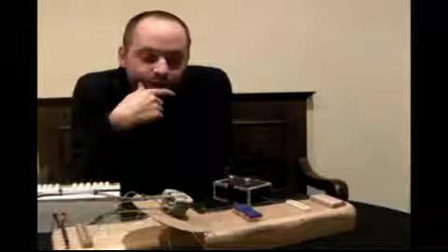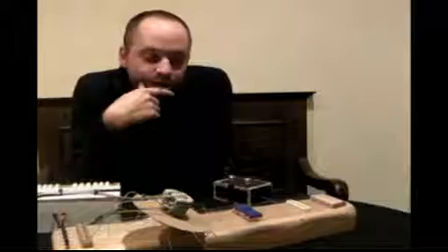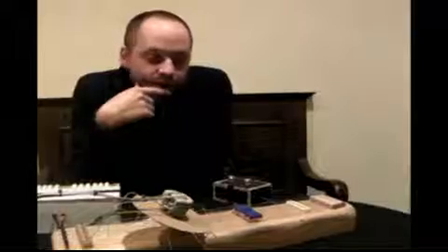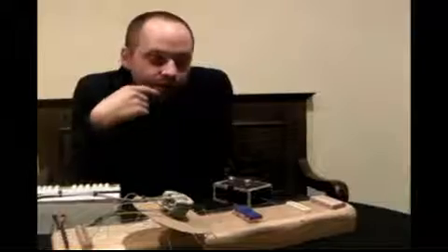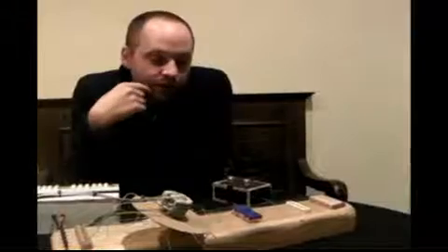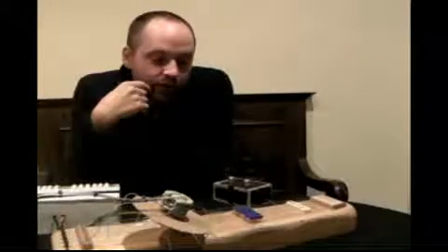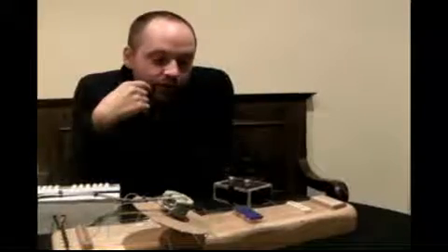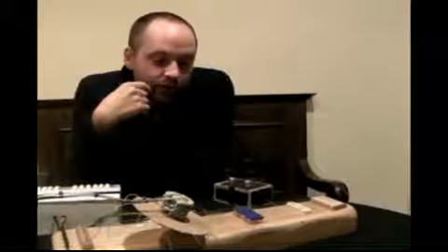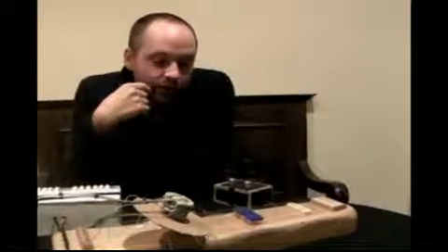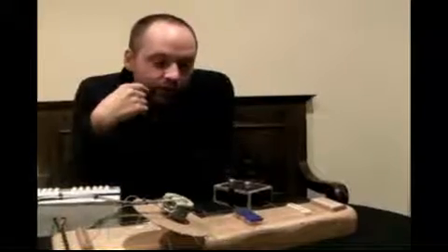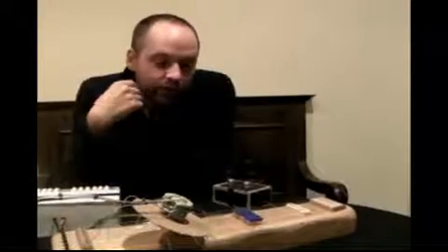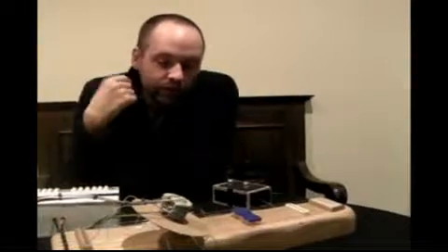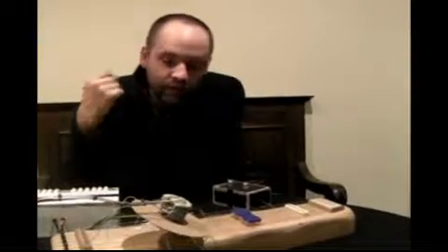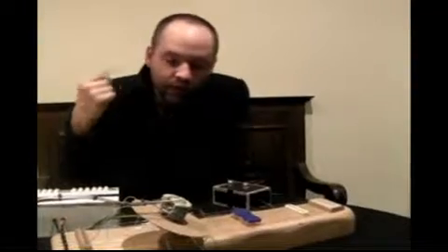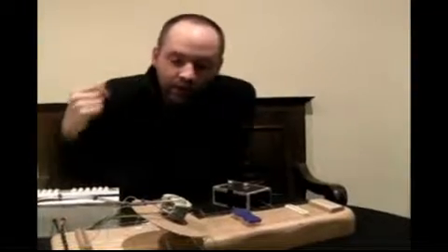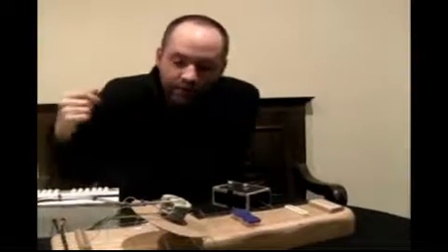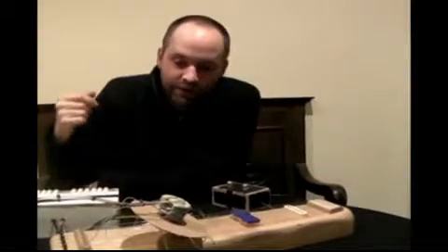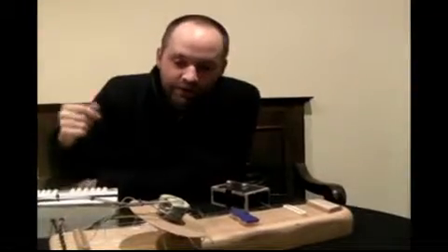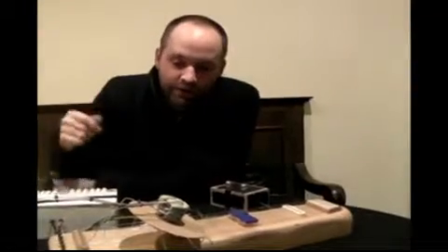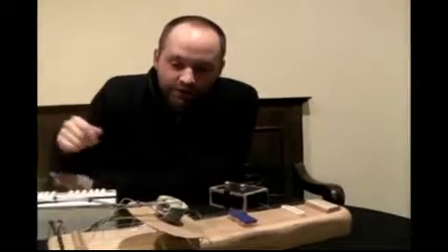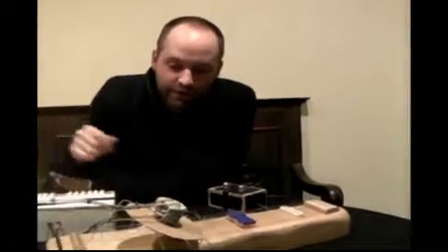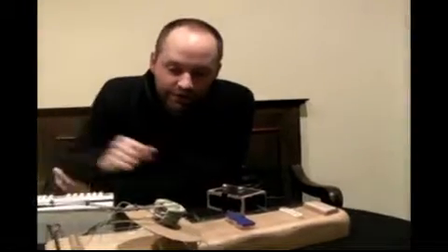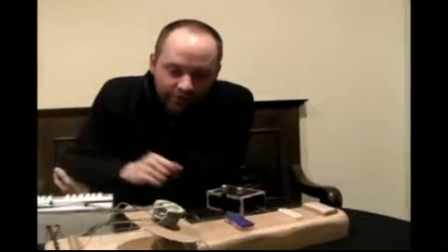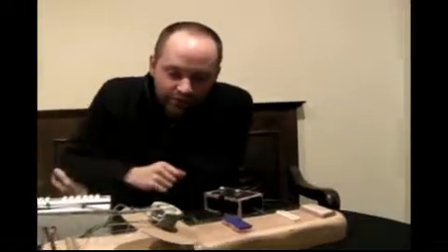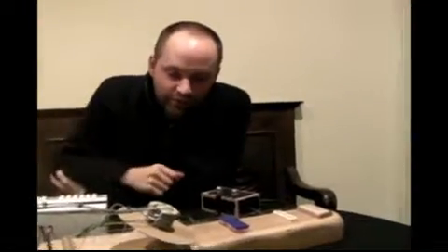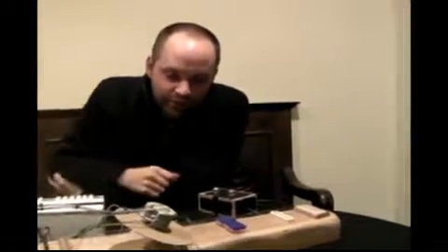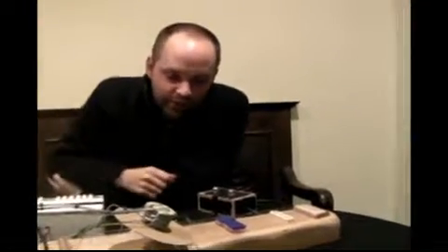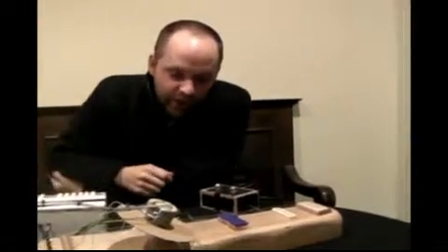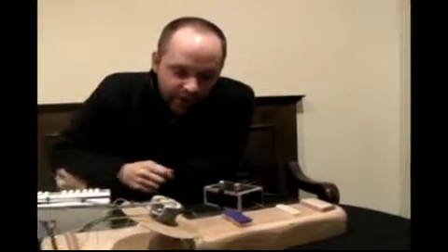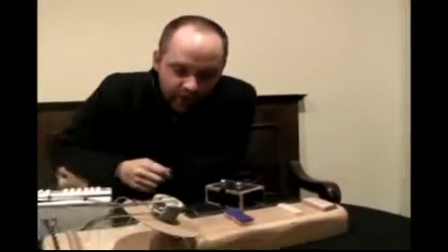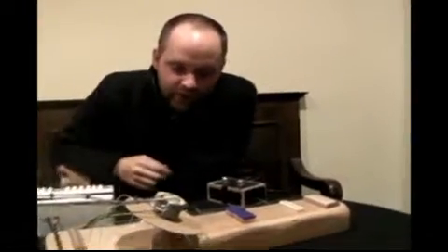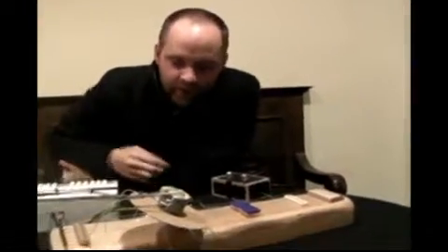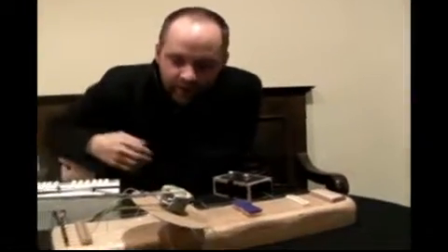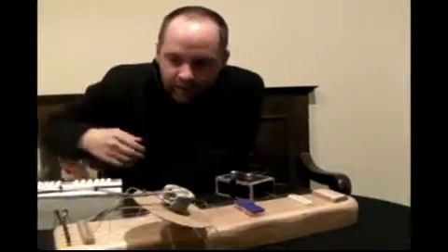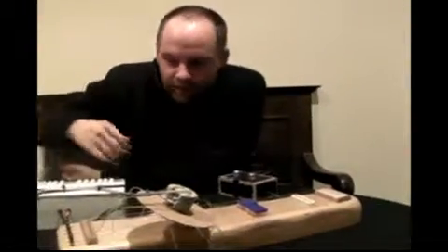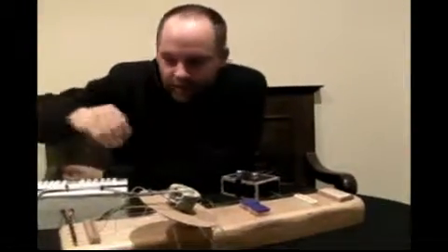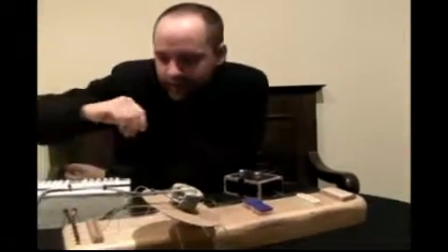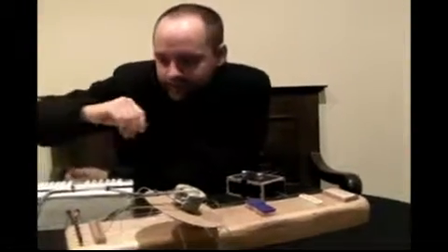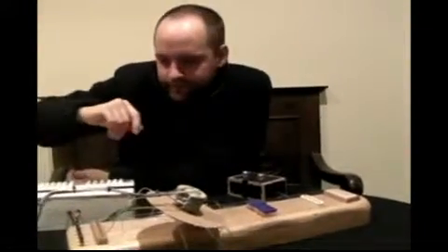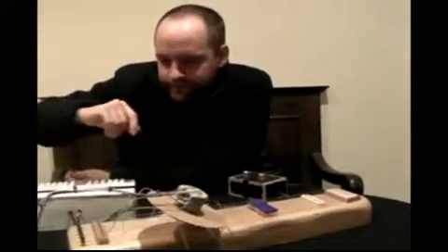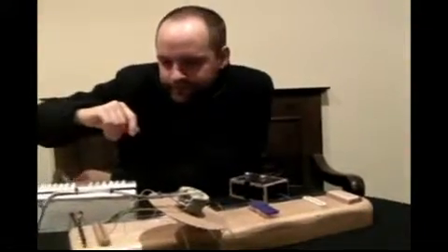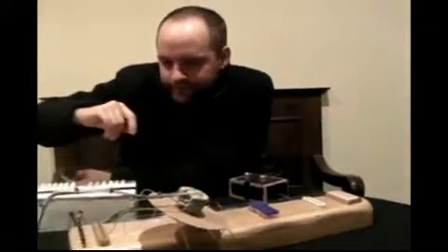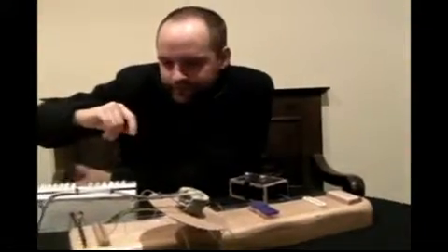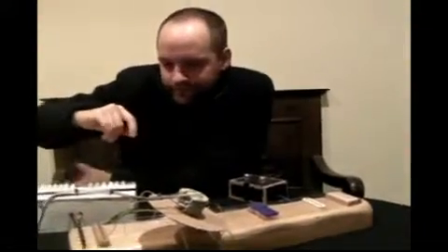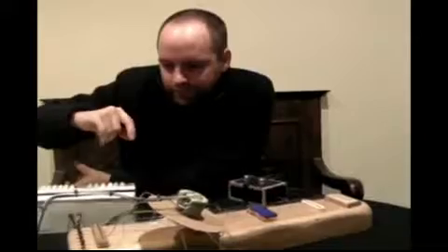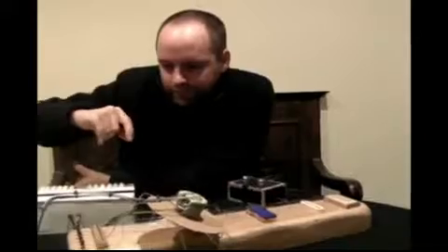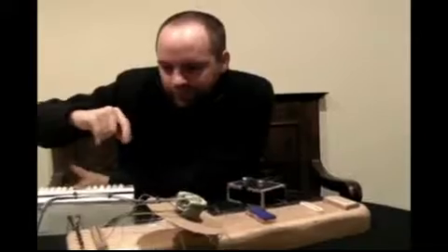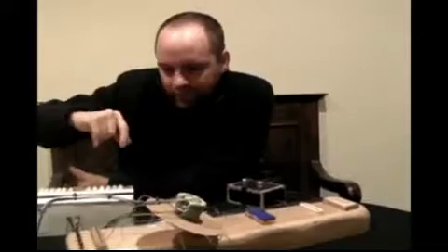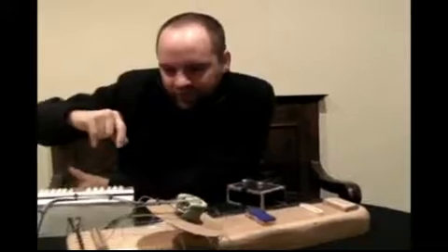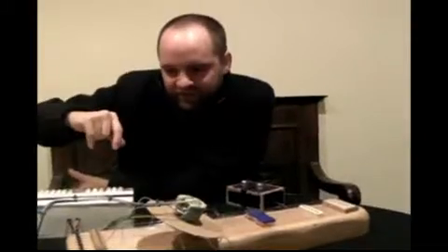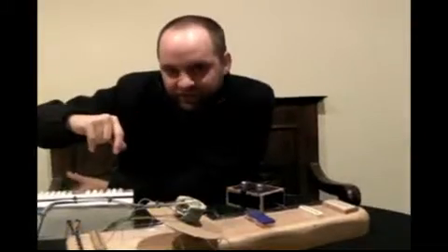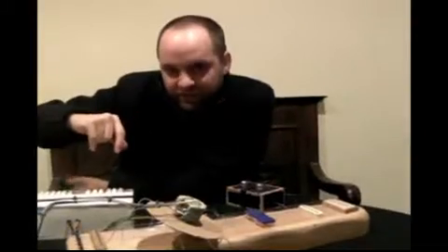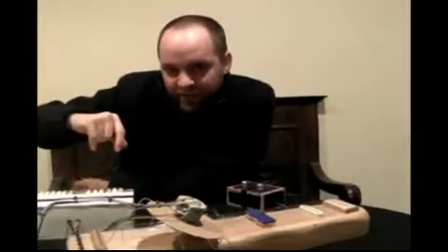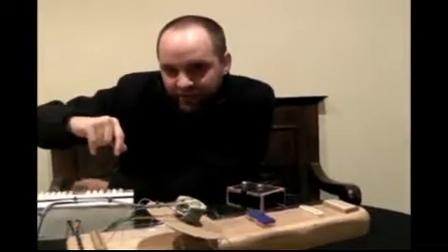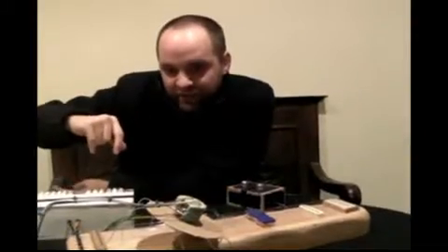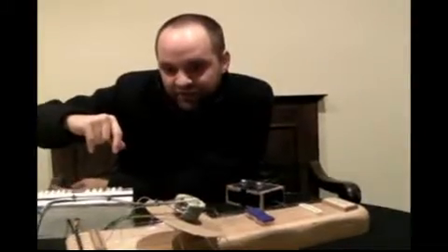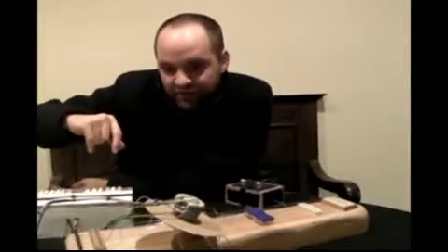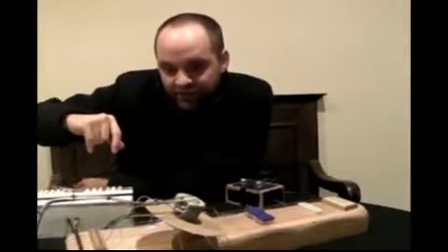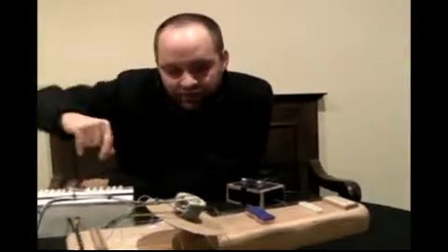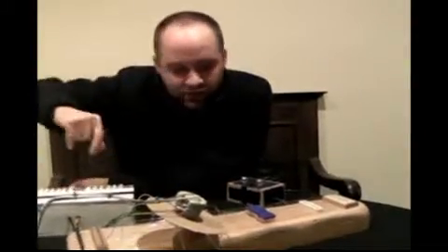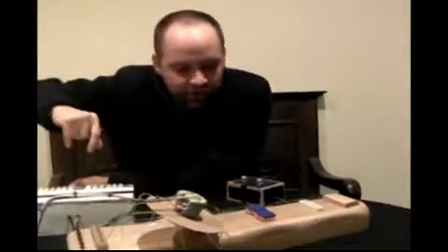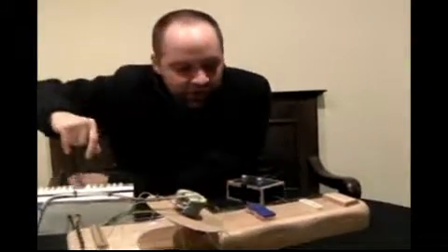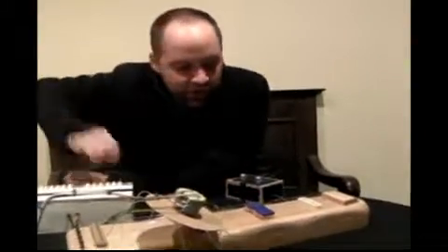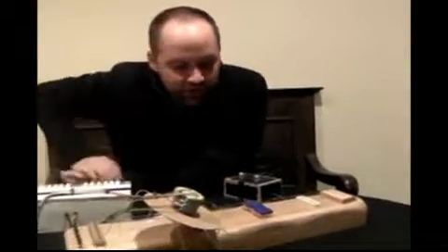This is the solenoid lyre. It's another instrument that I've been making recently. It's kind of my own invention, I guess.